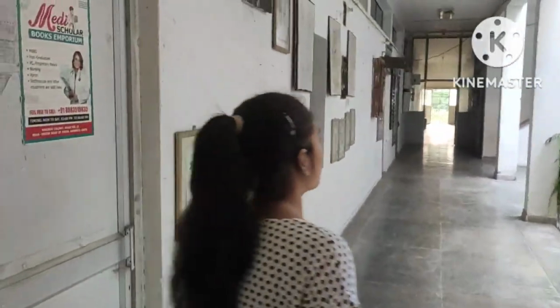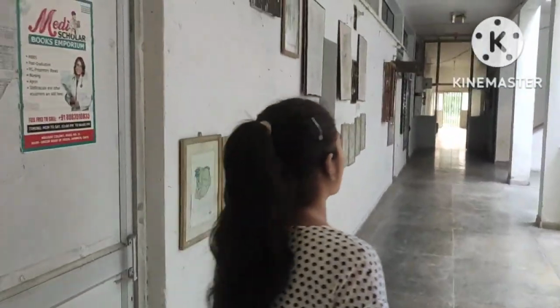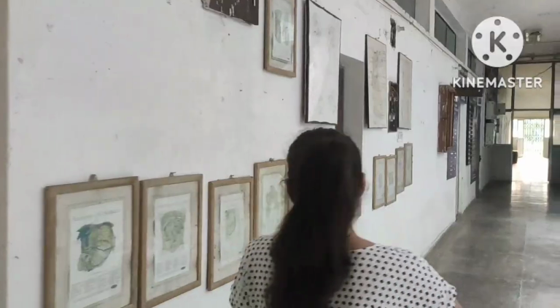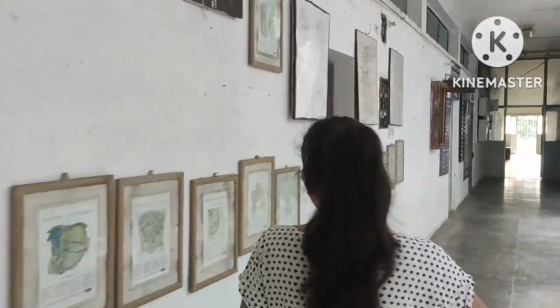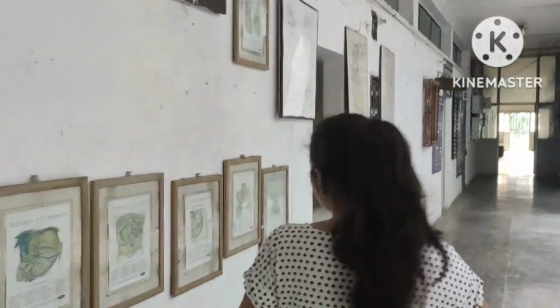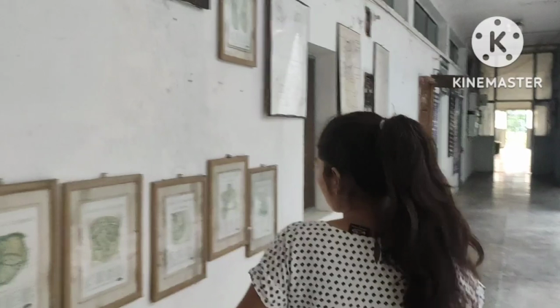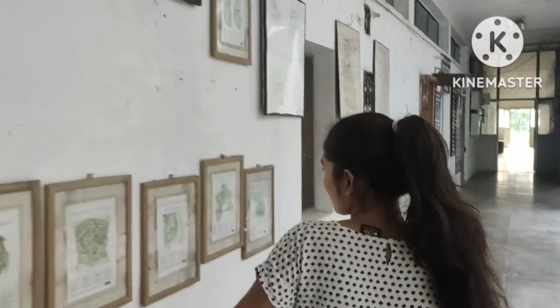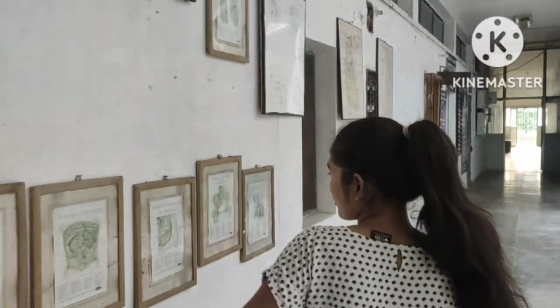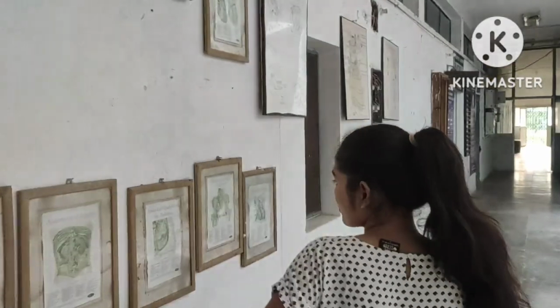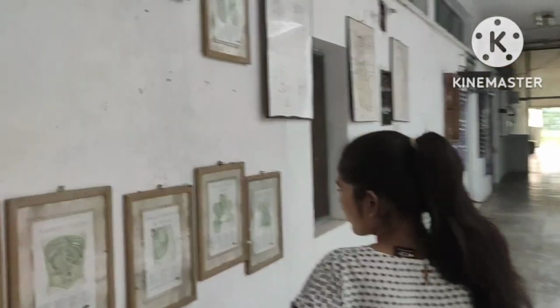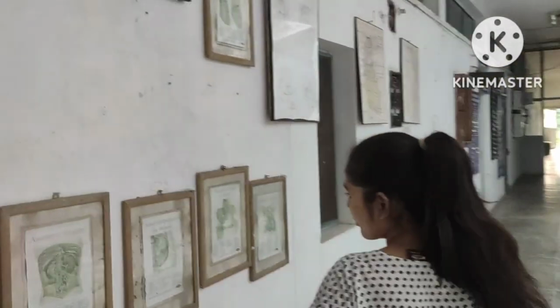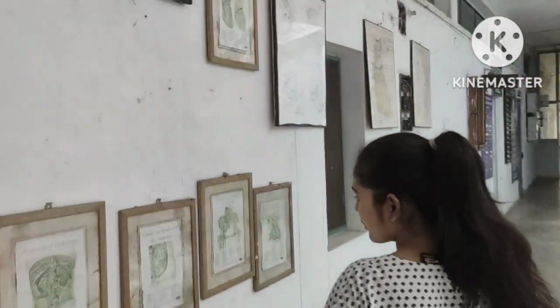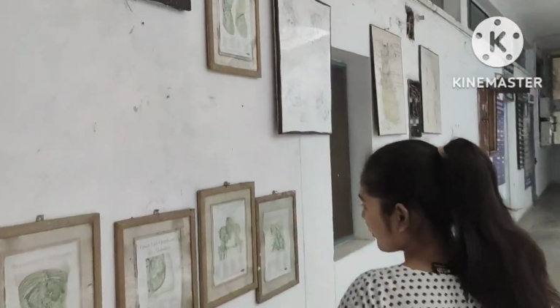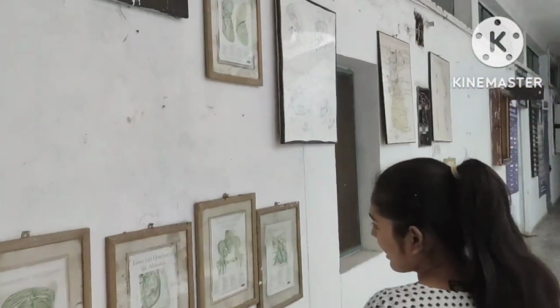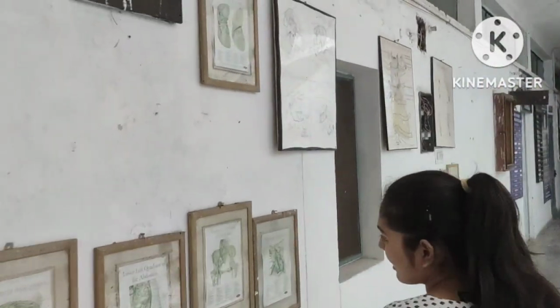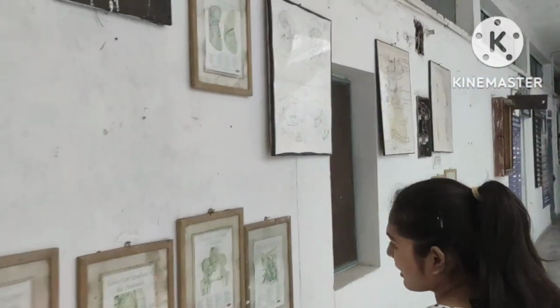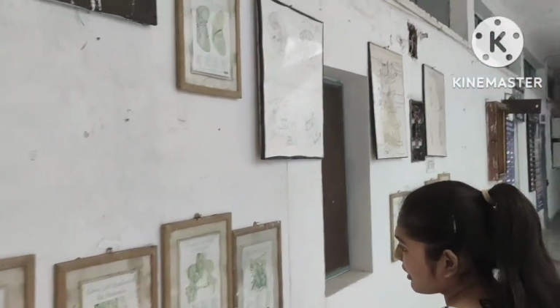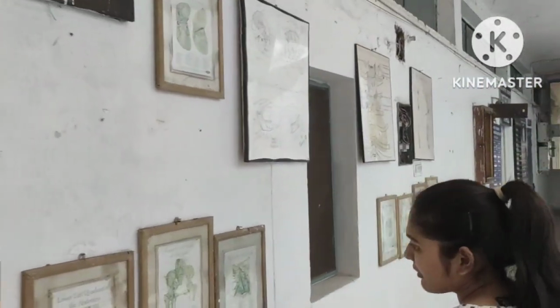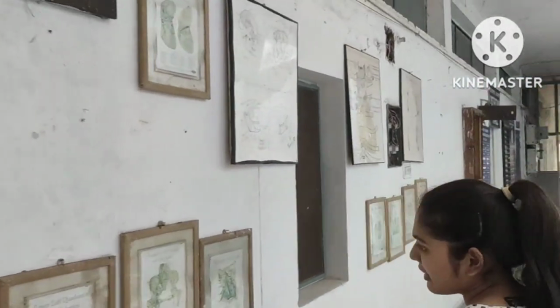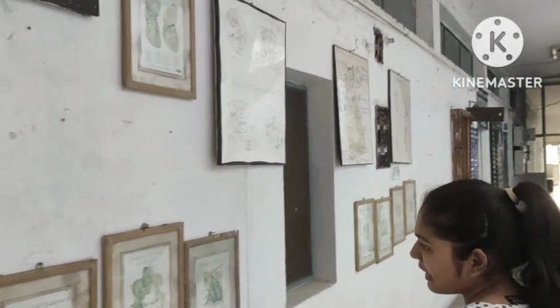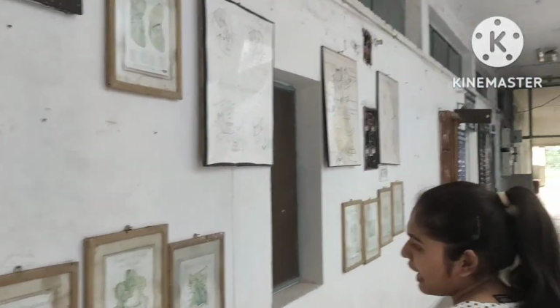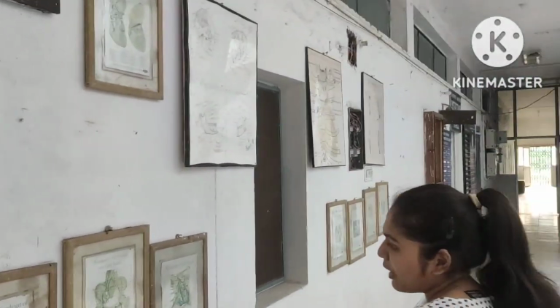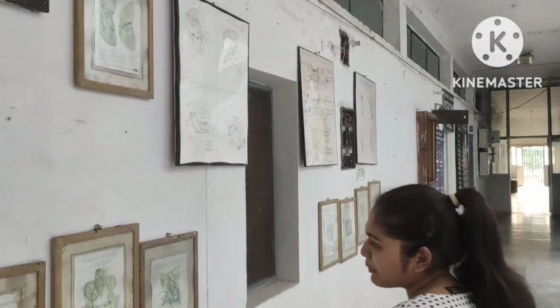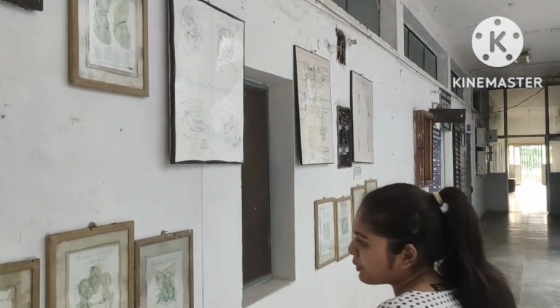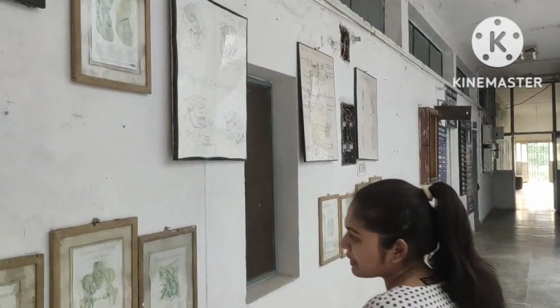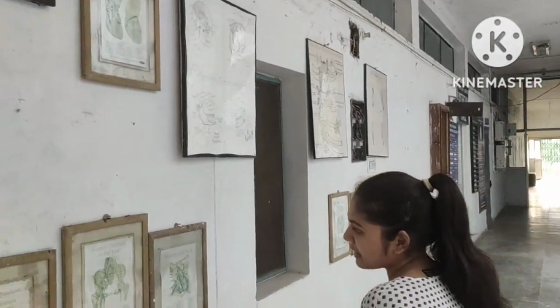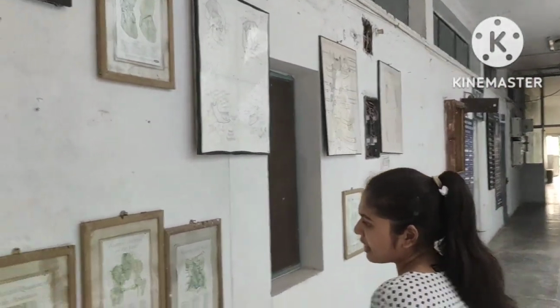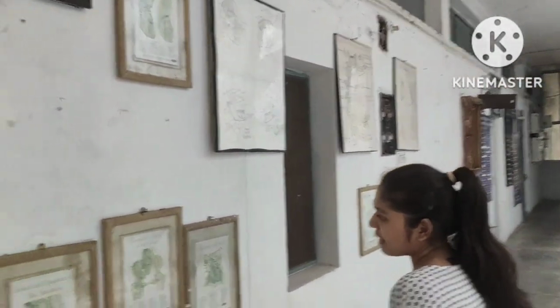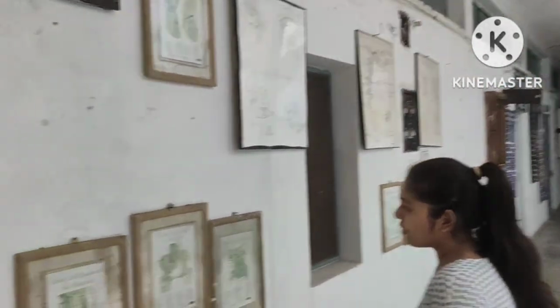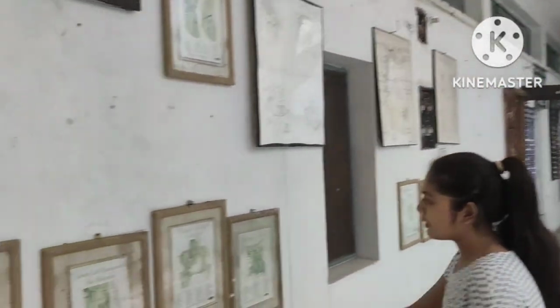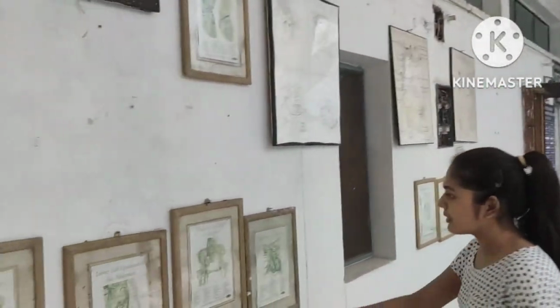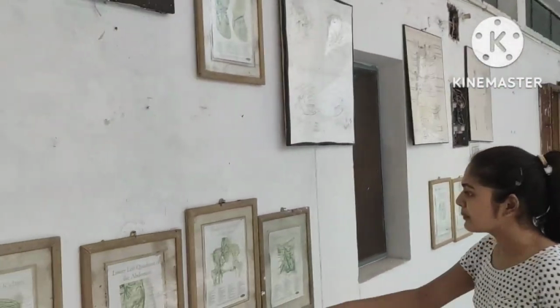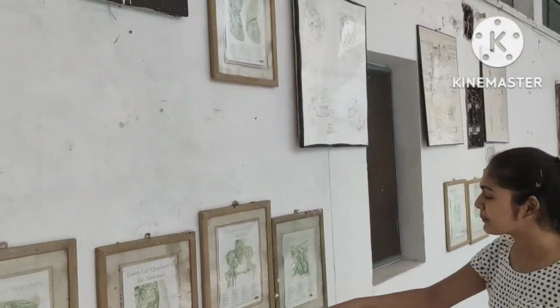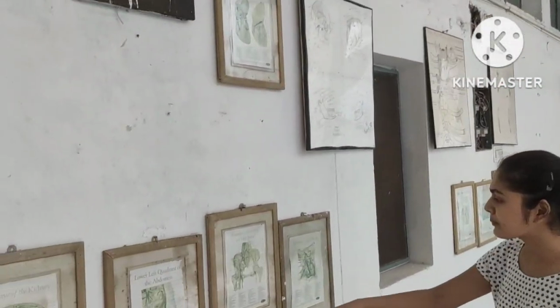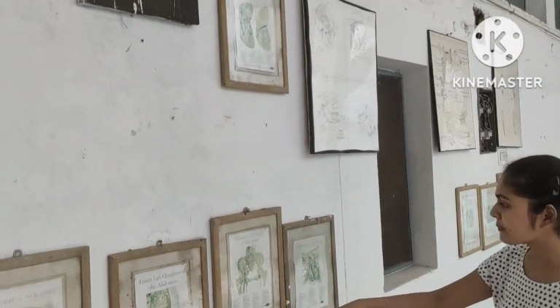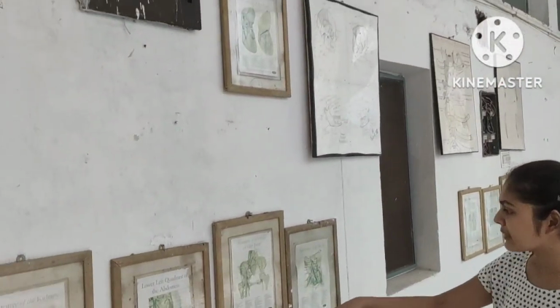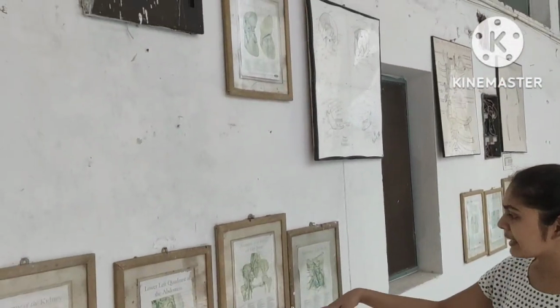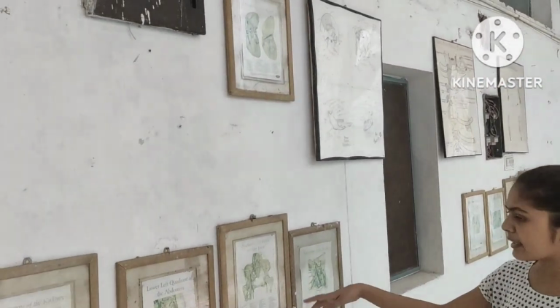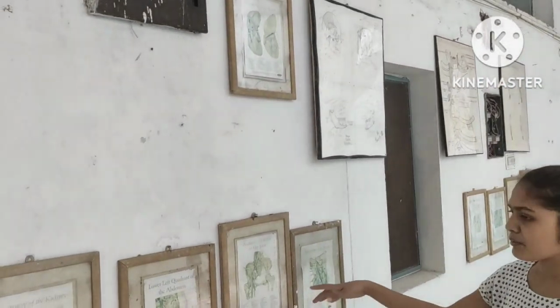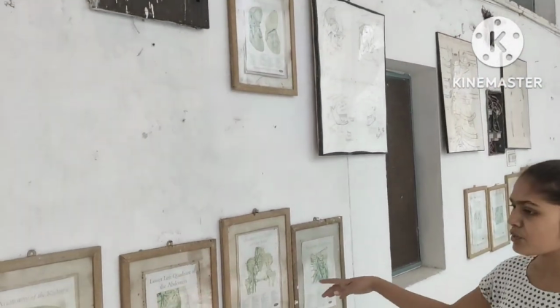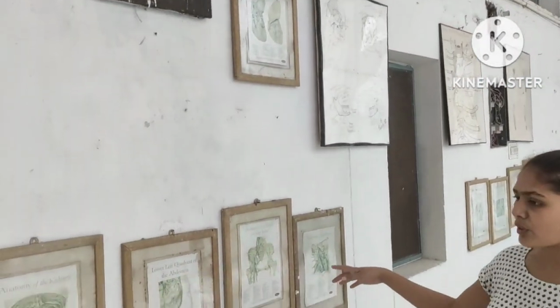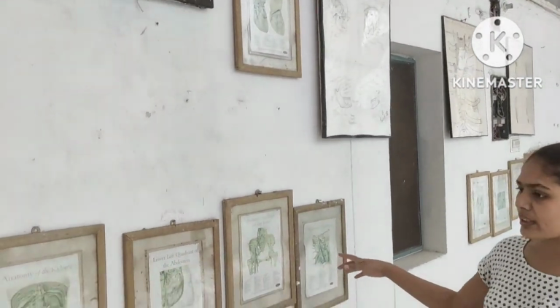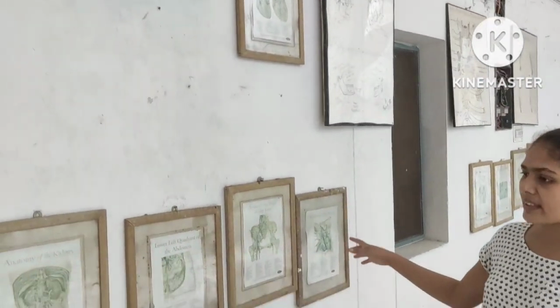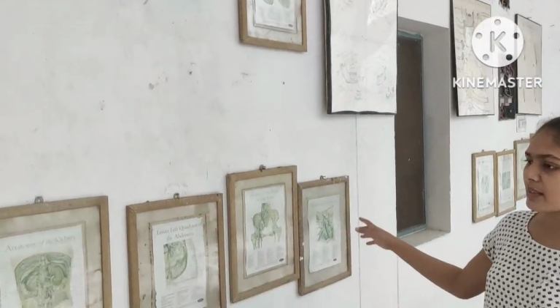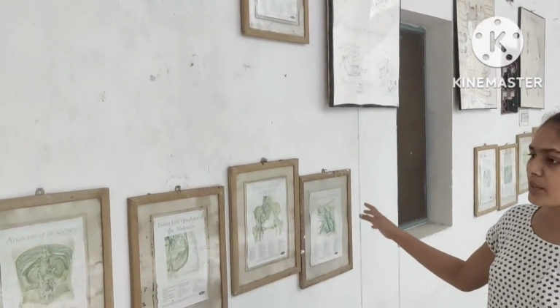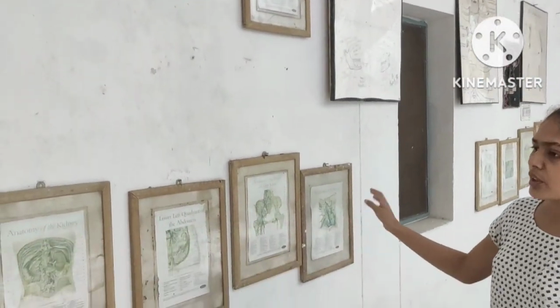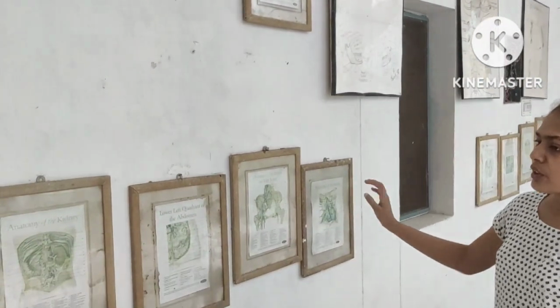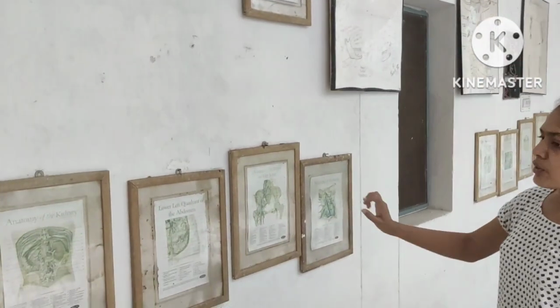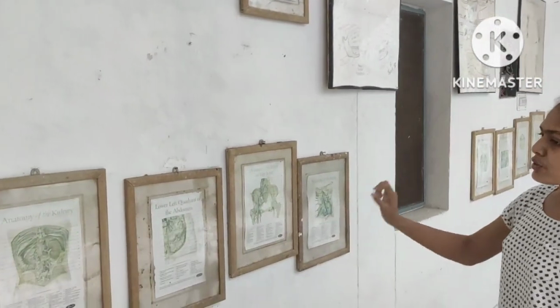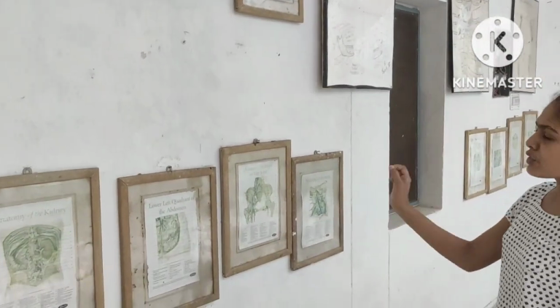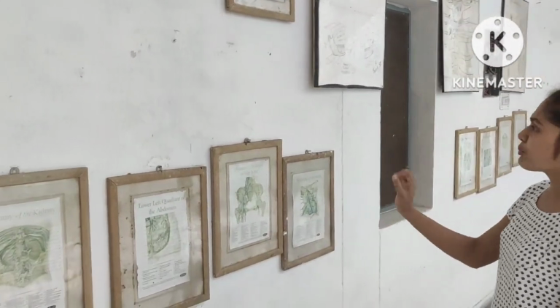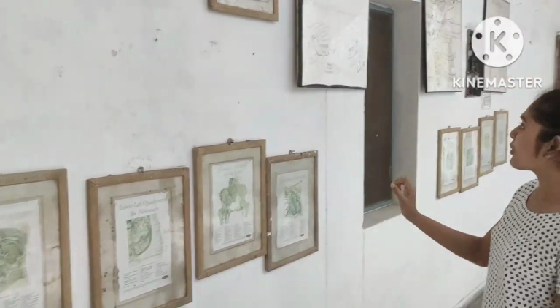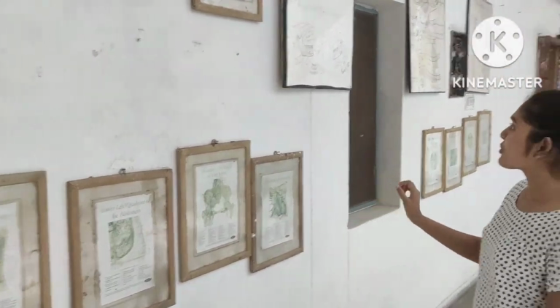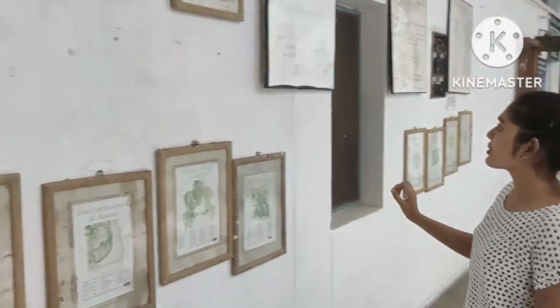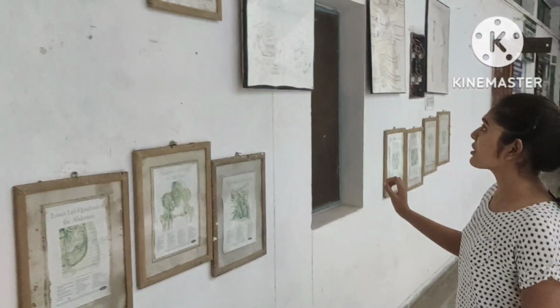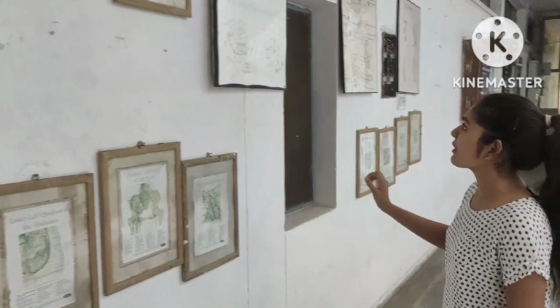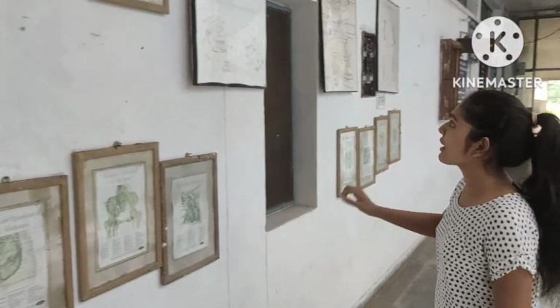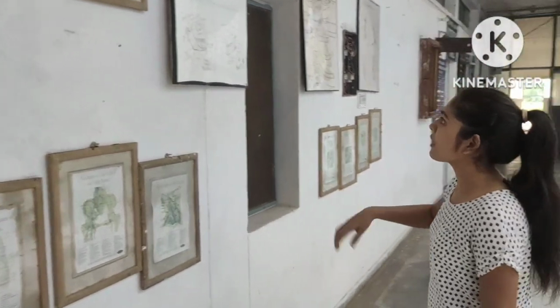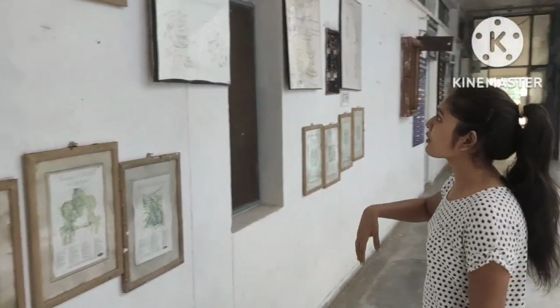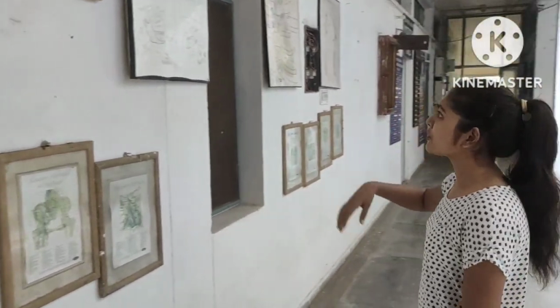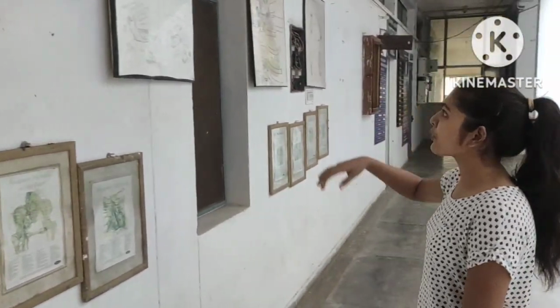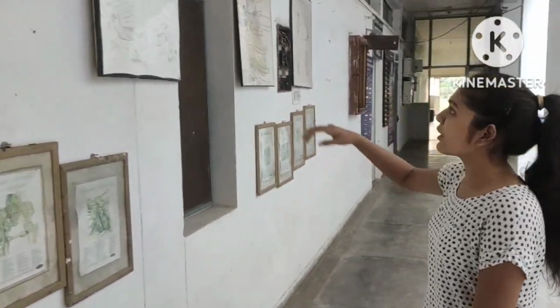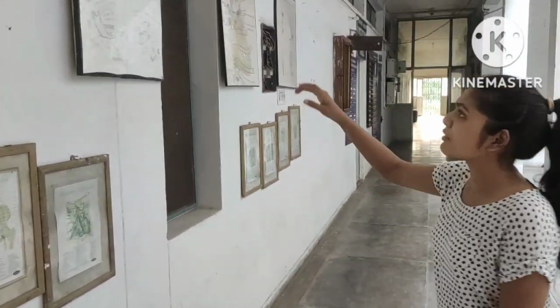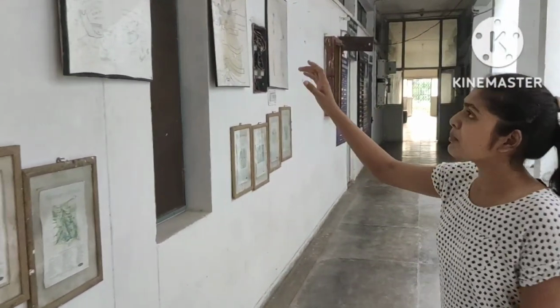There are some boards here — abdomen and hip joint. There are also some posters and drawings on display.